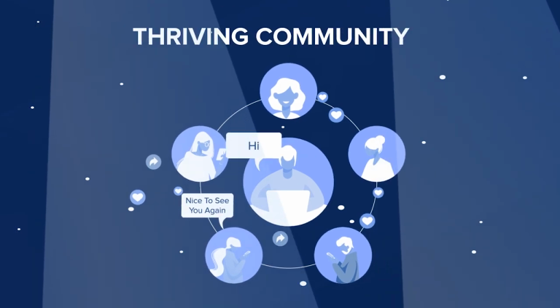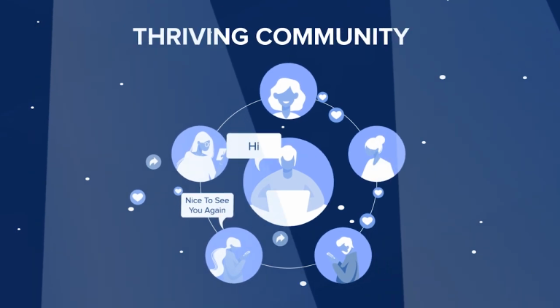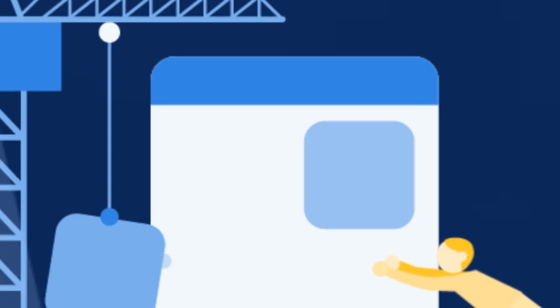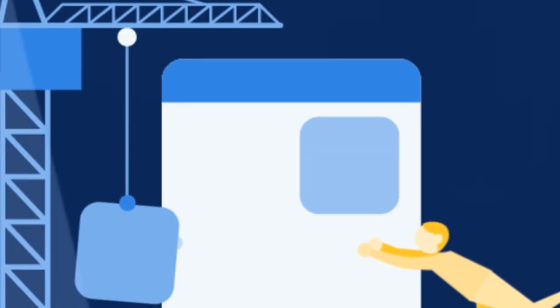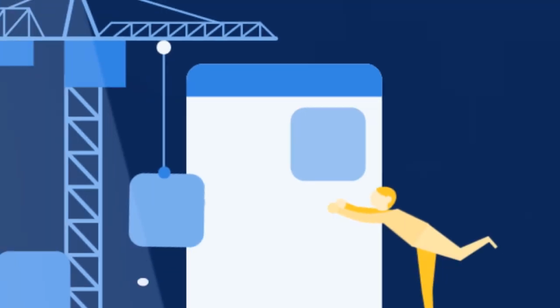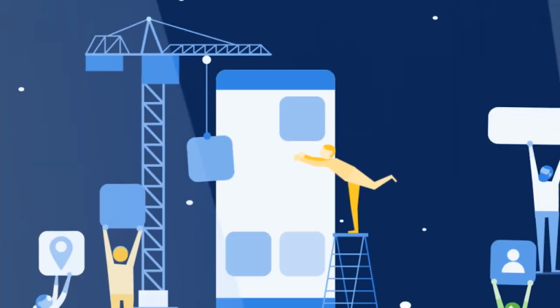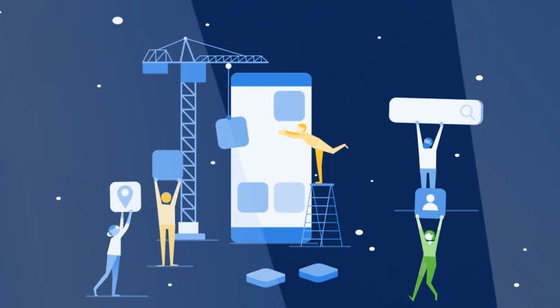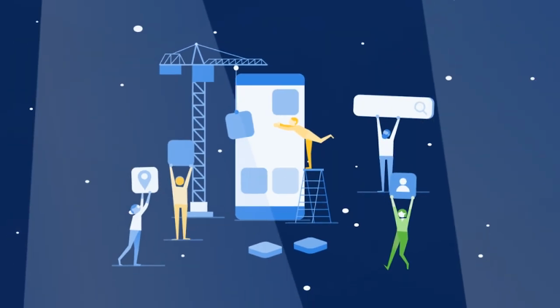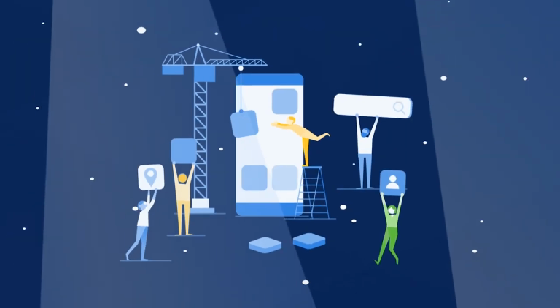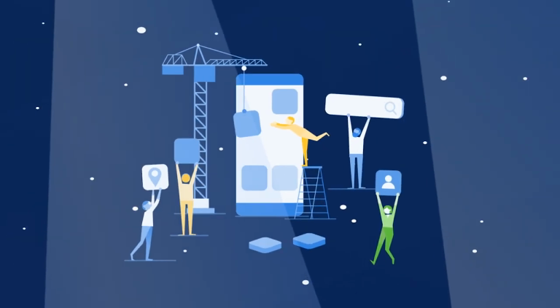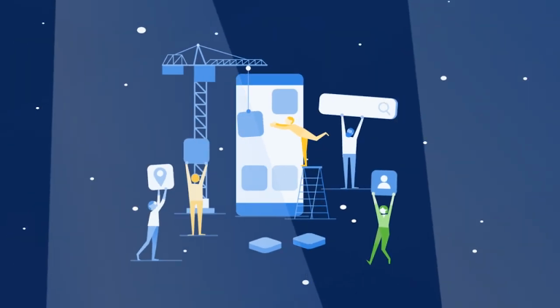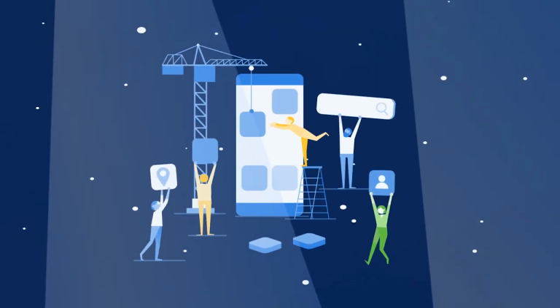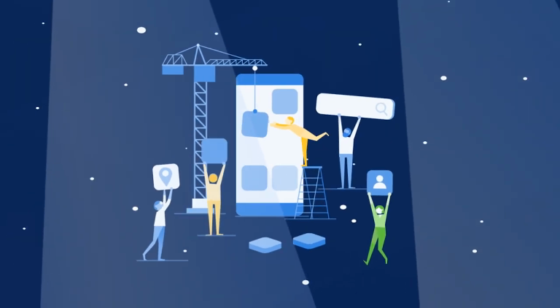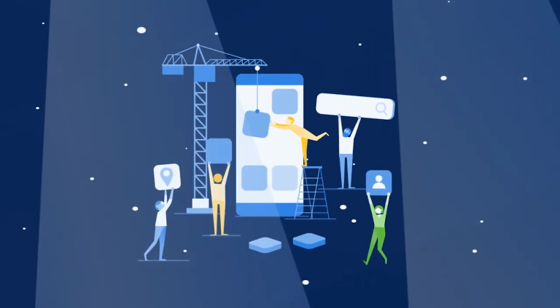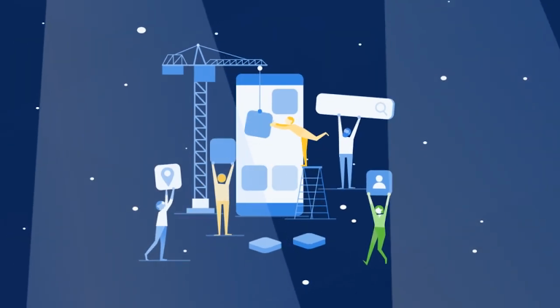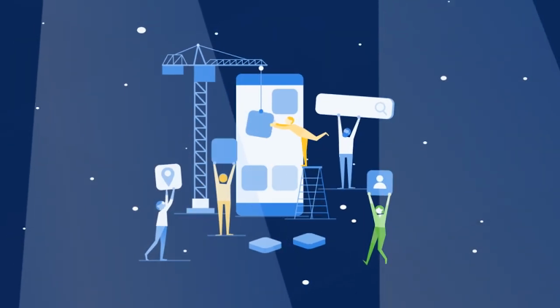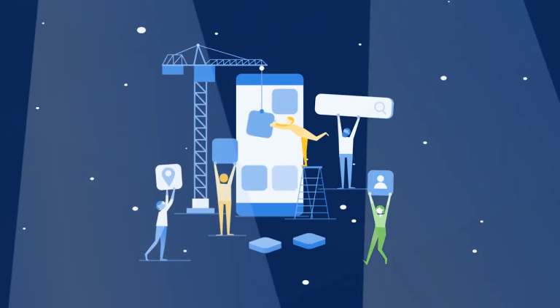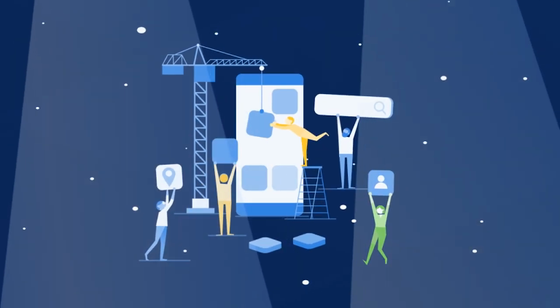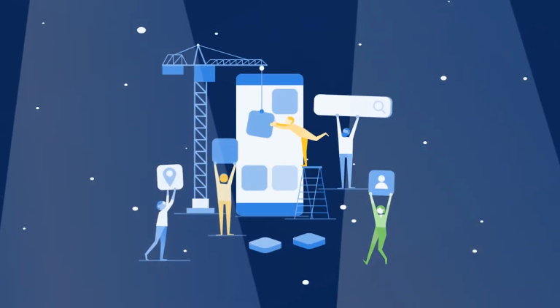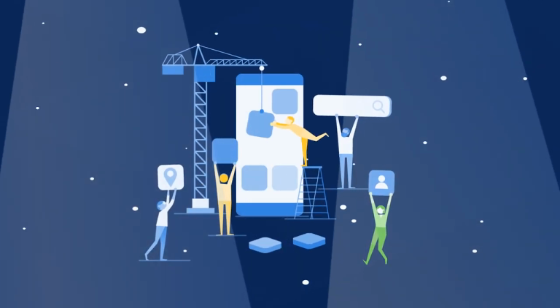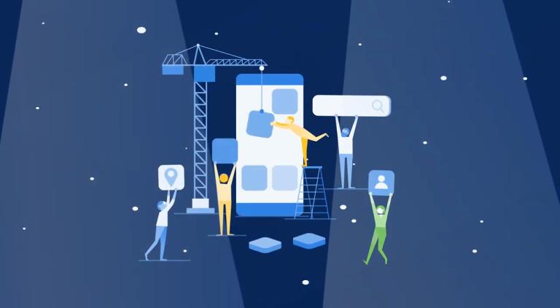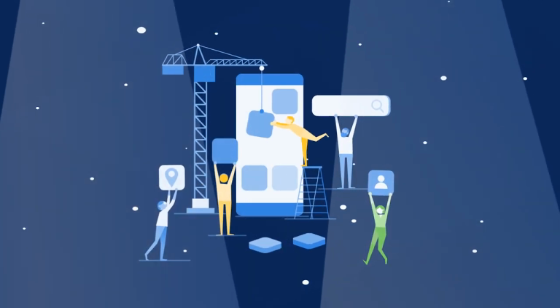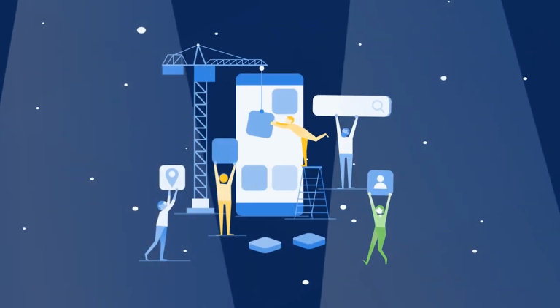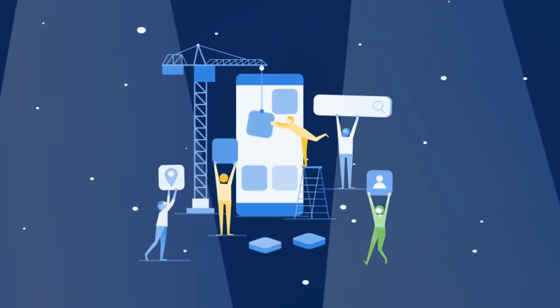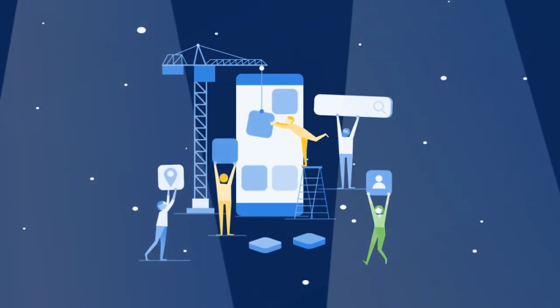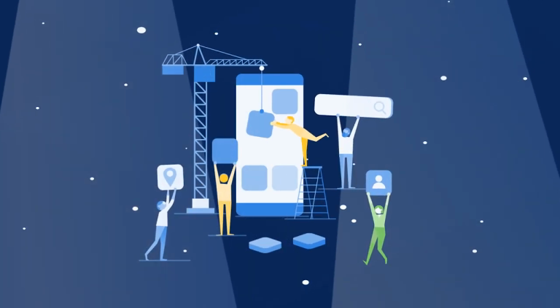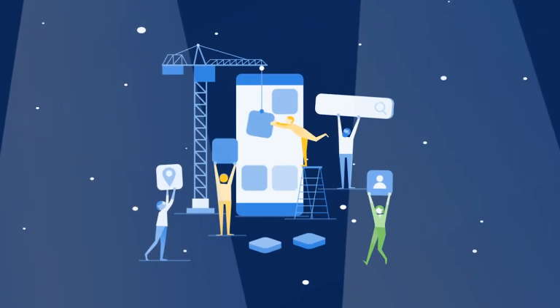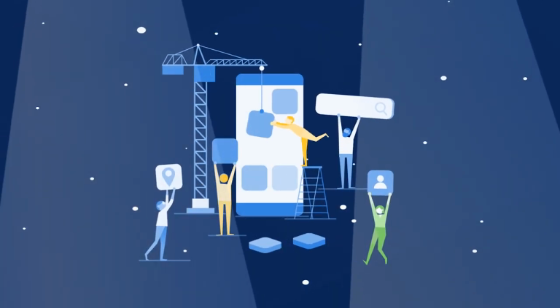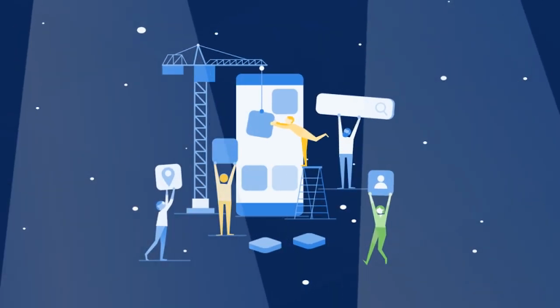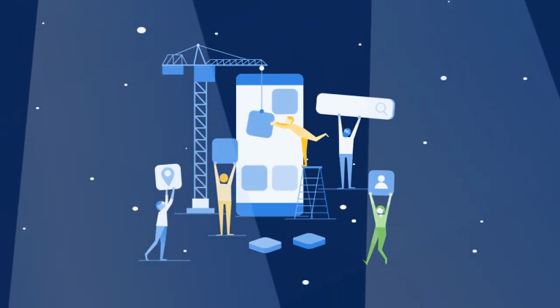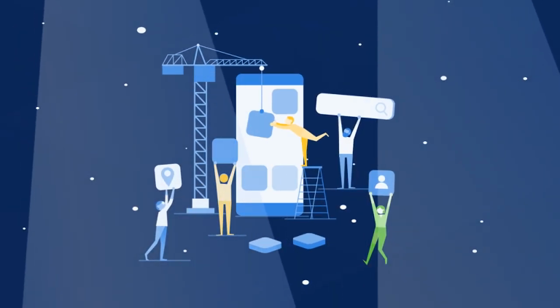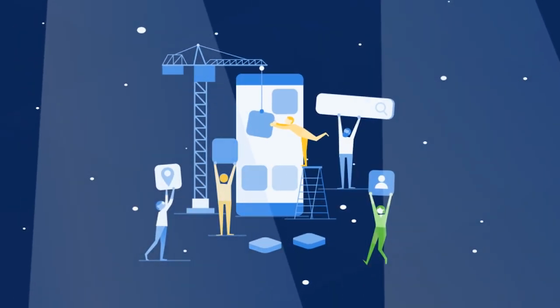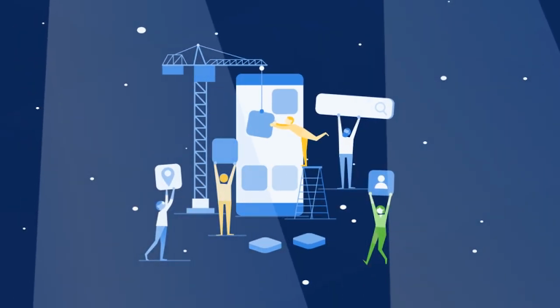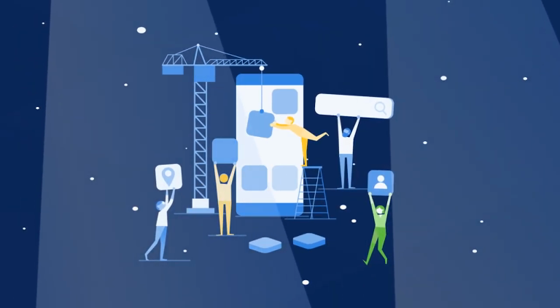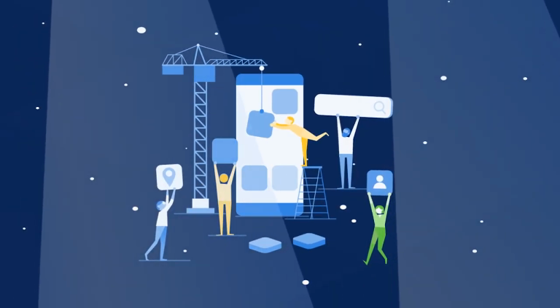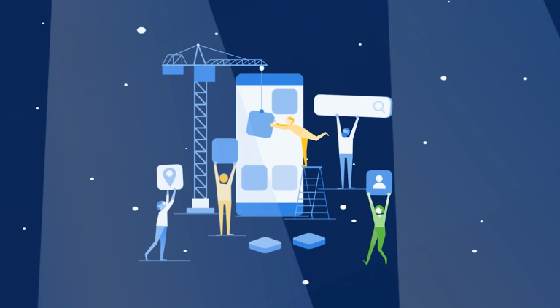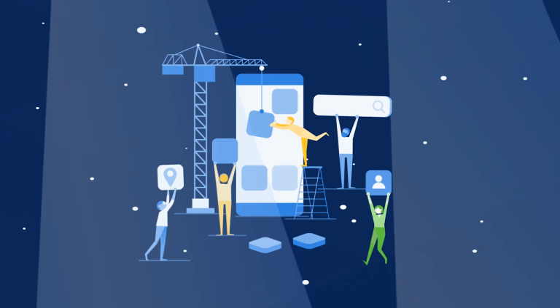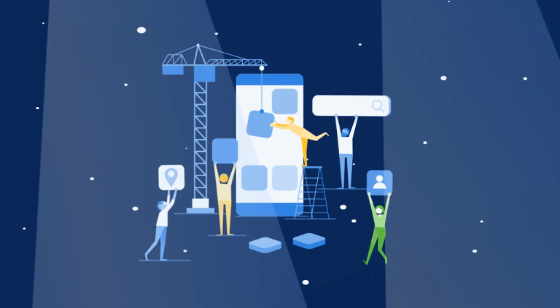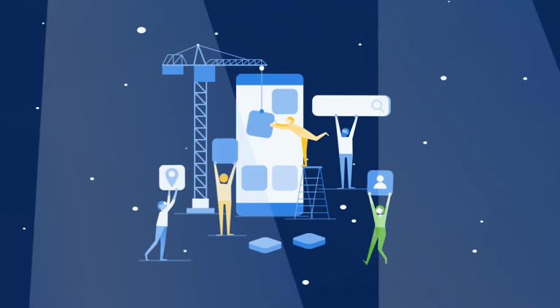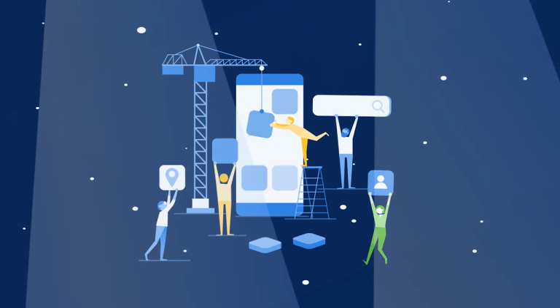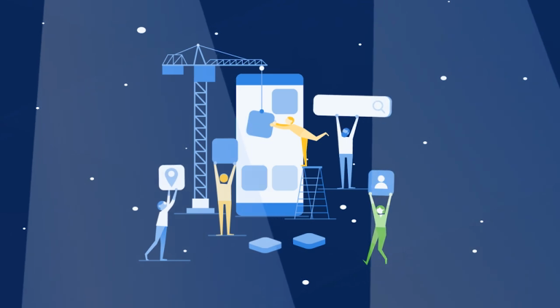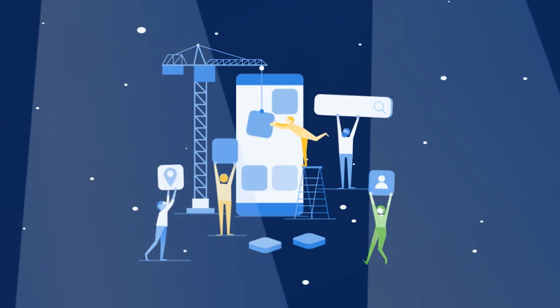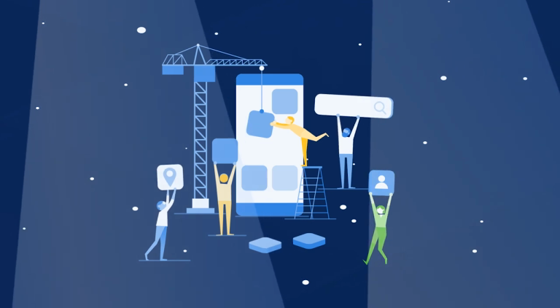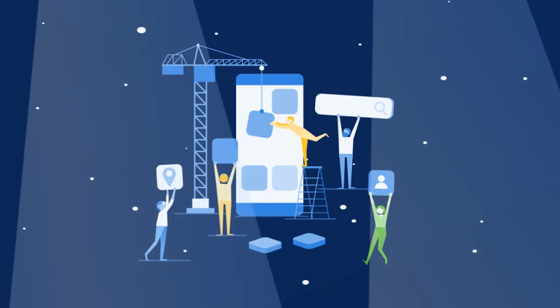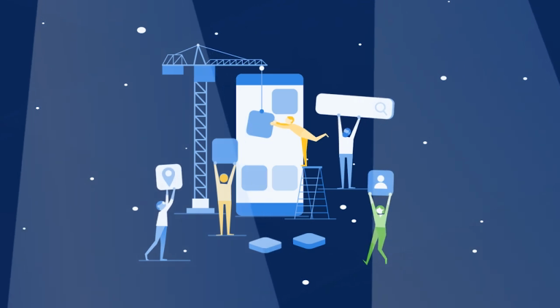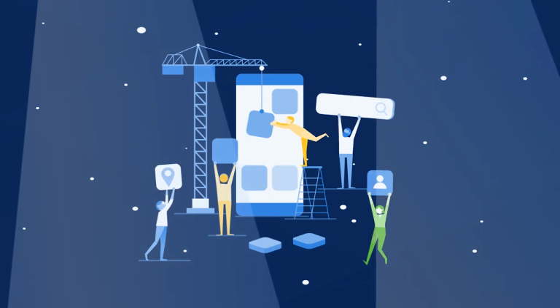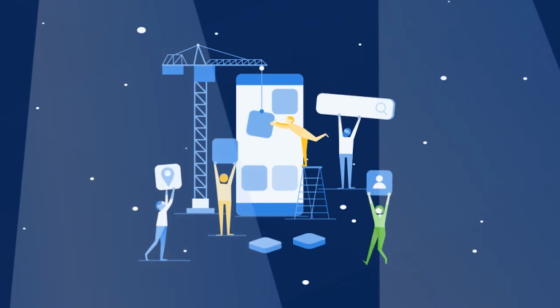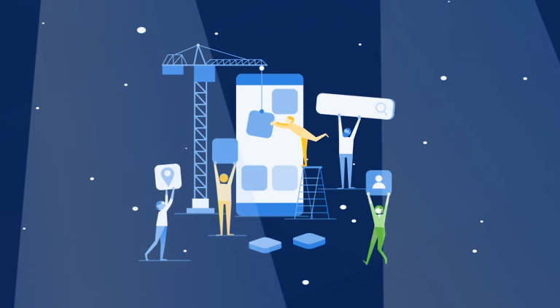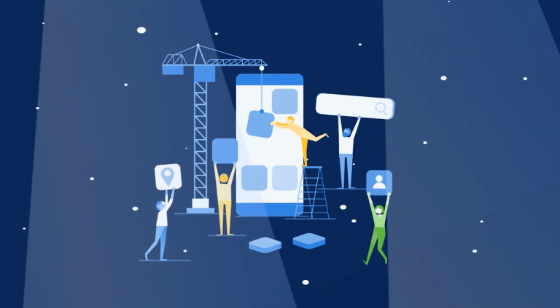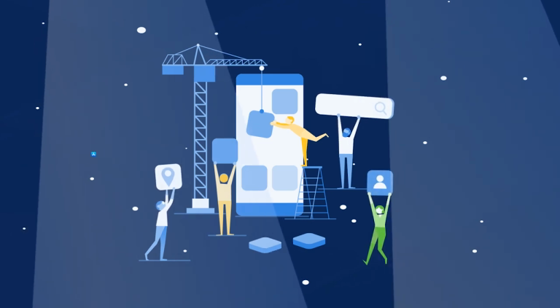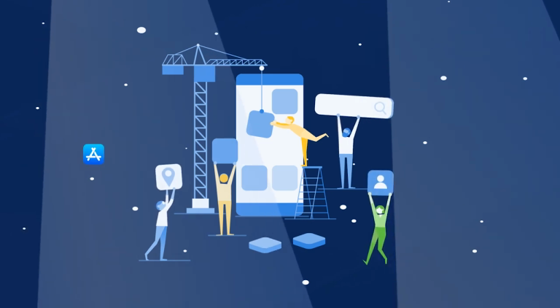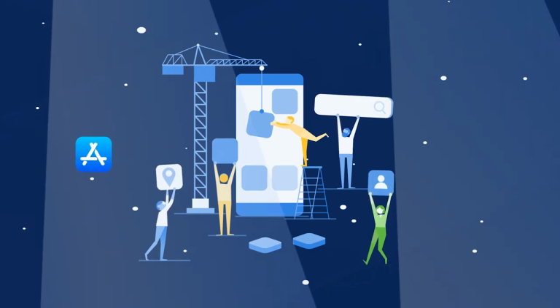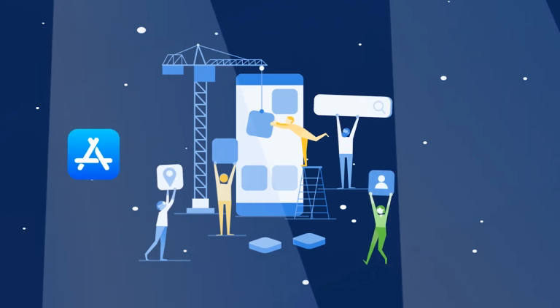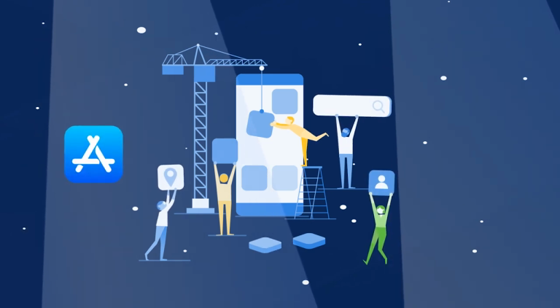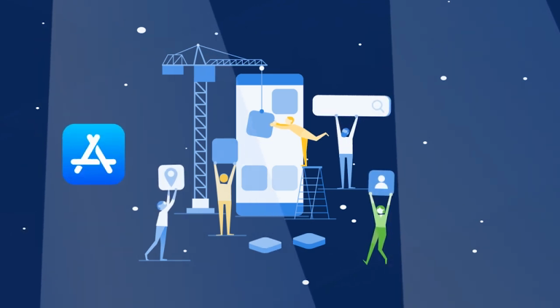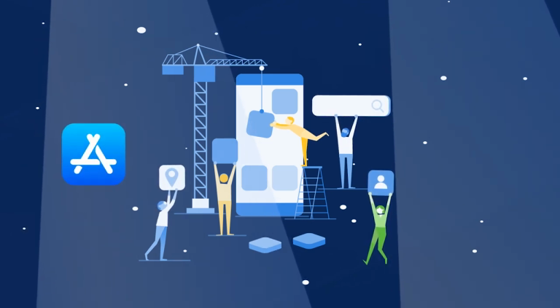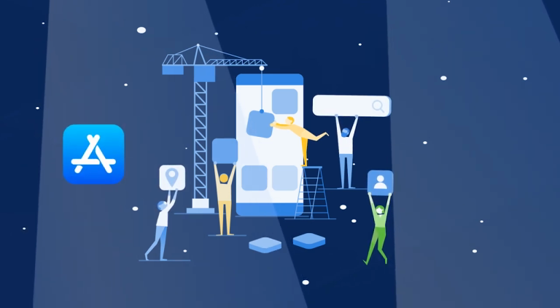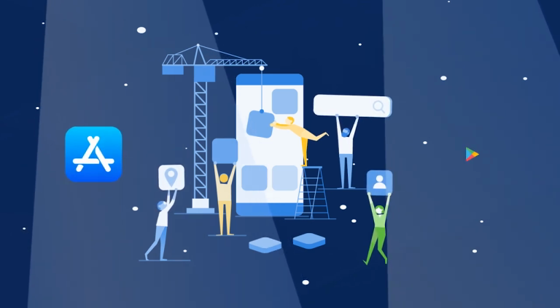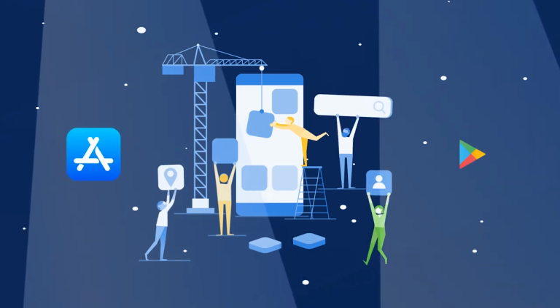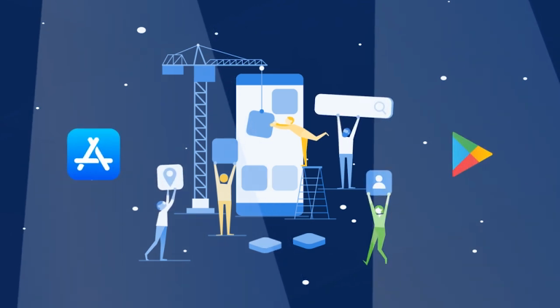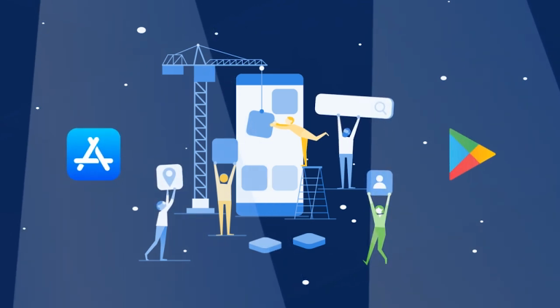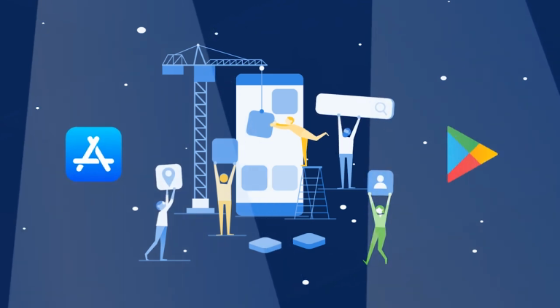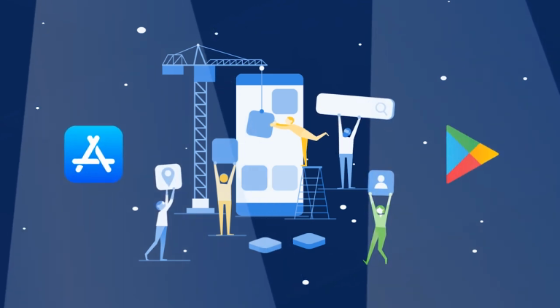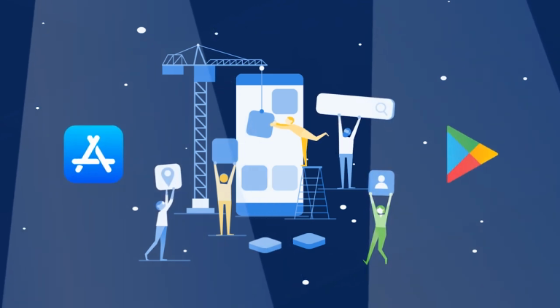We build your entire app for you, help you maintain it, and coach you on how to release it in the App Store and Google Play.